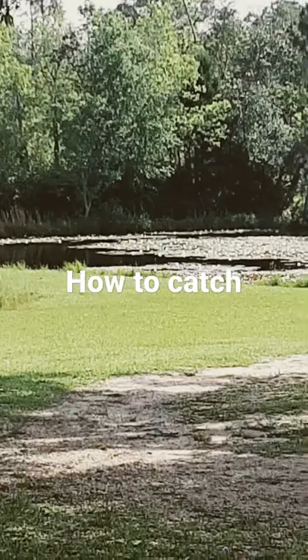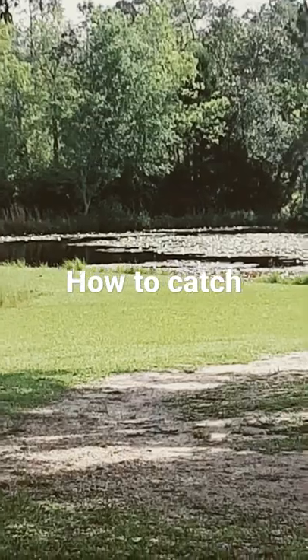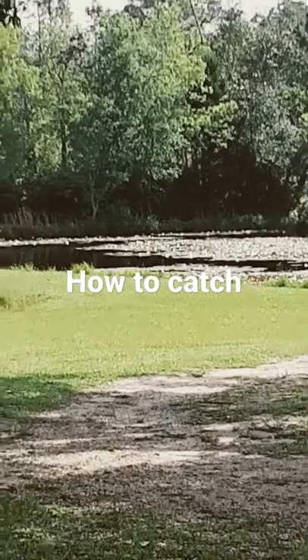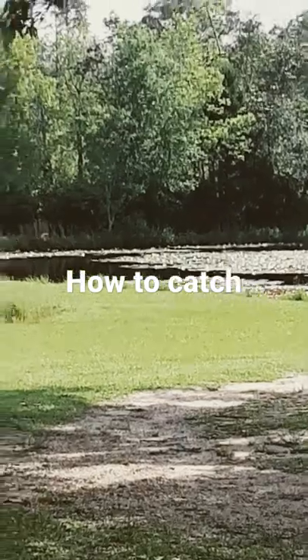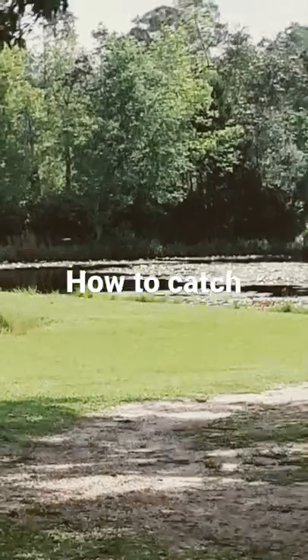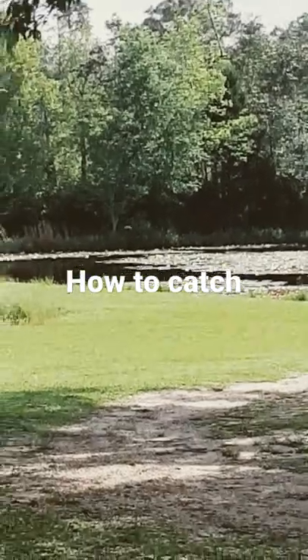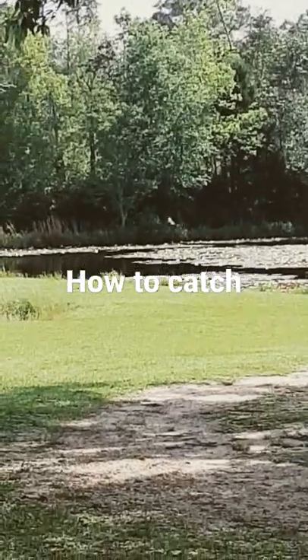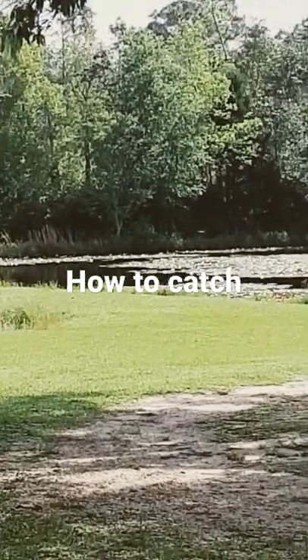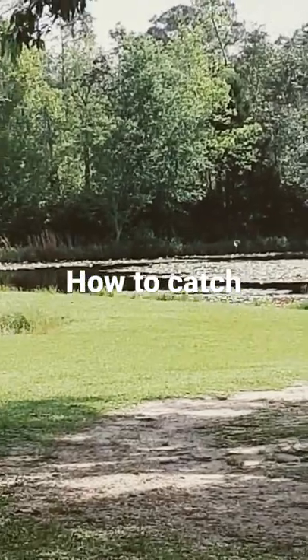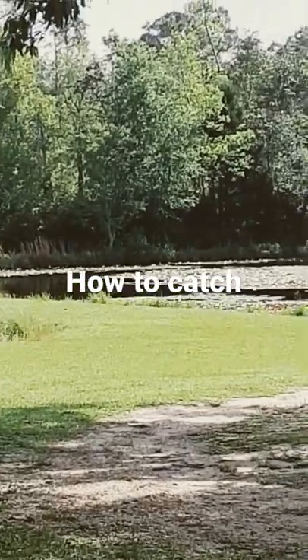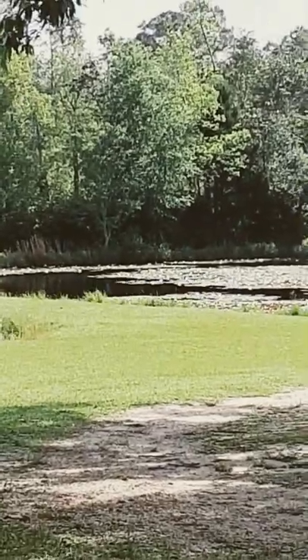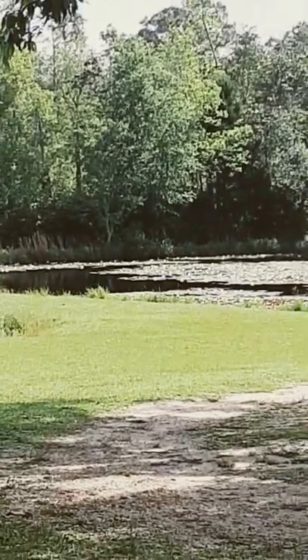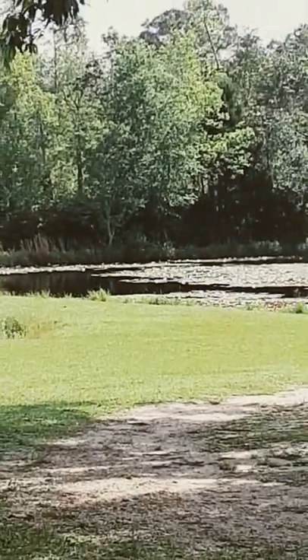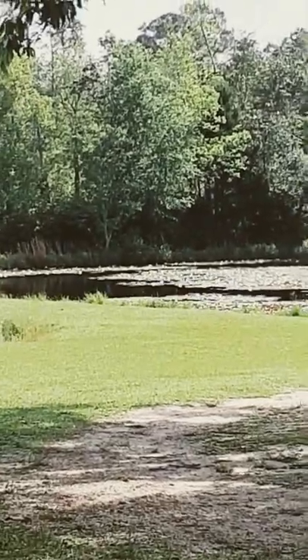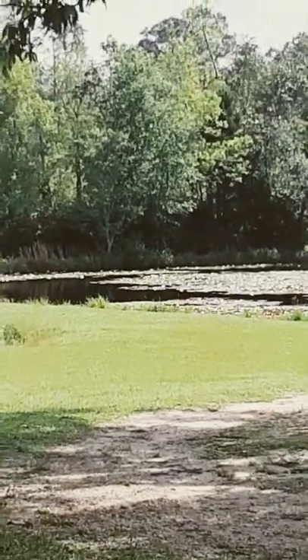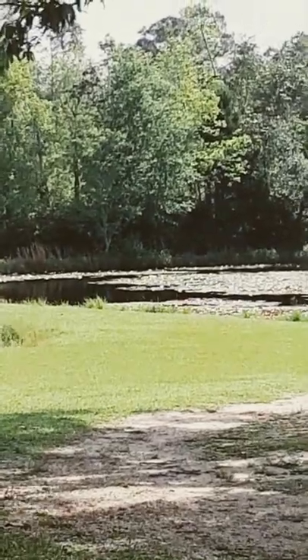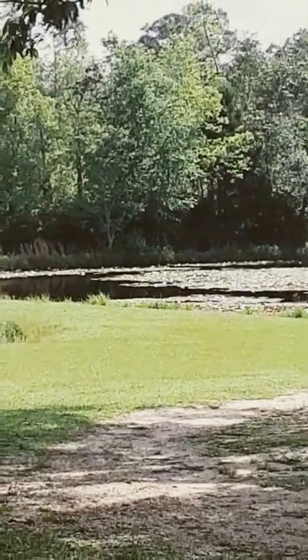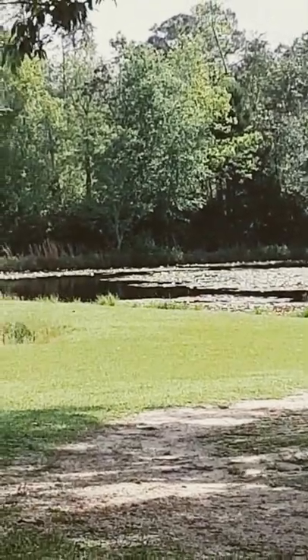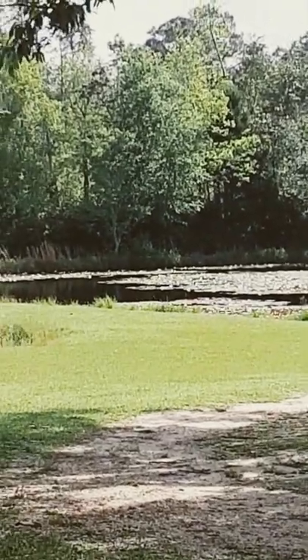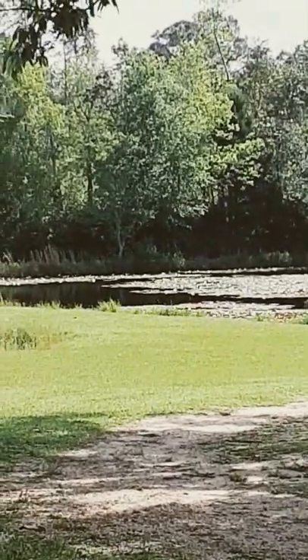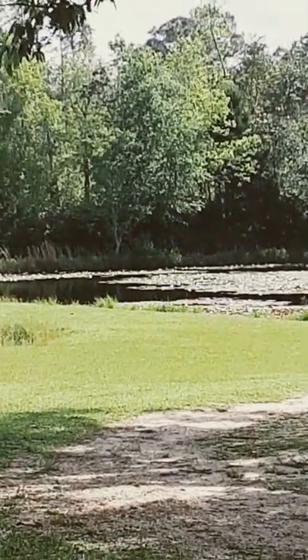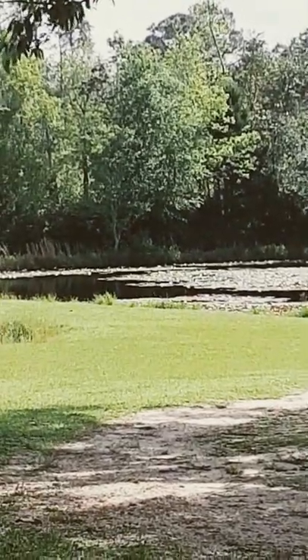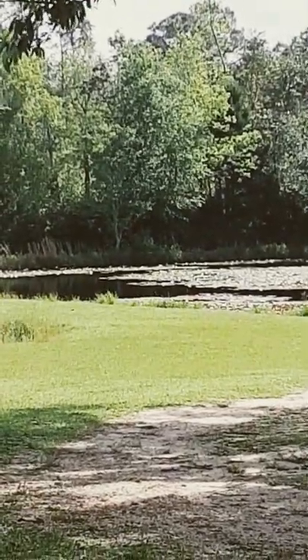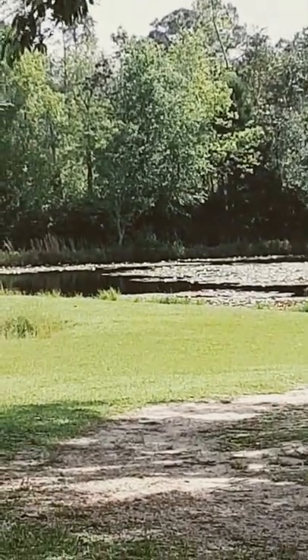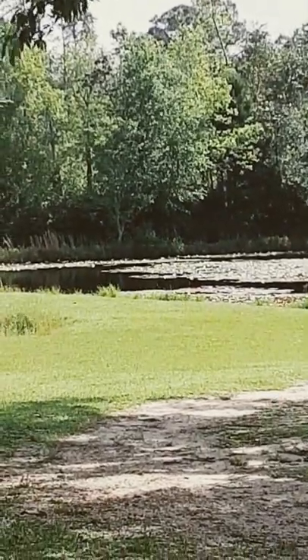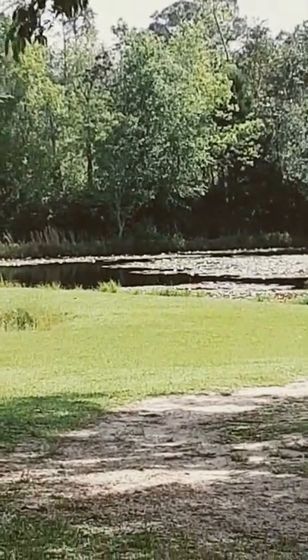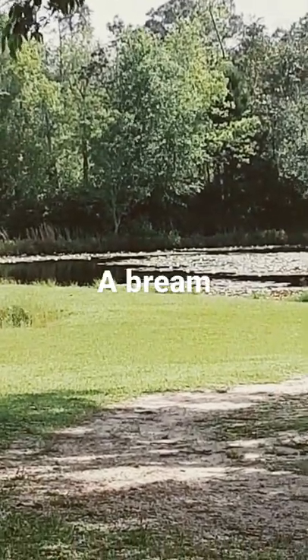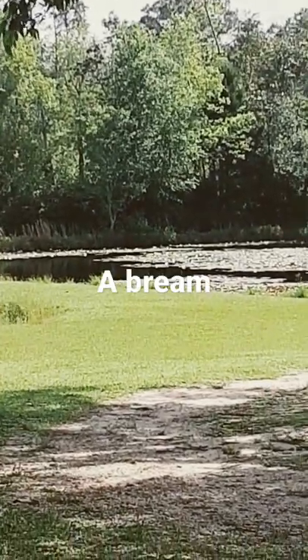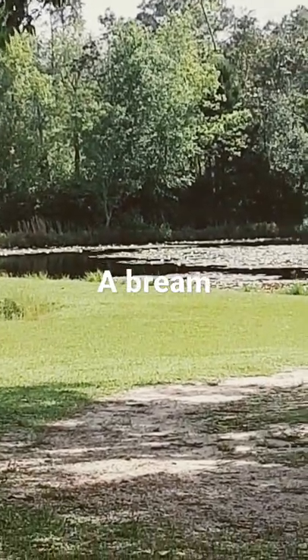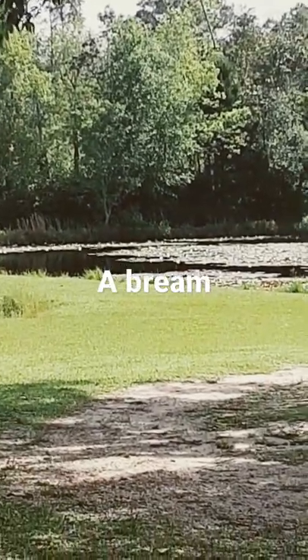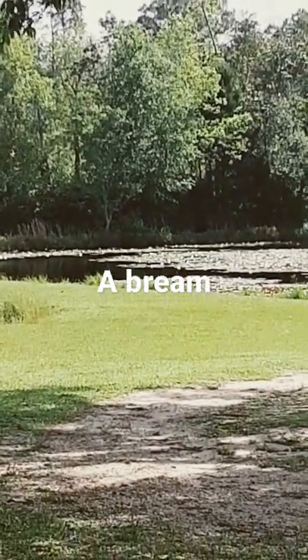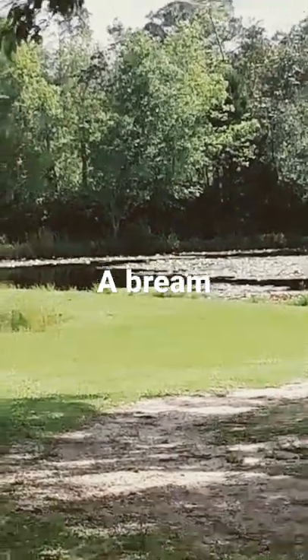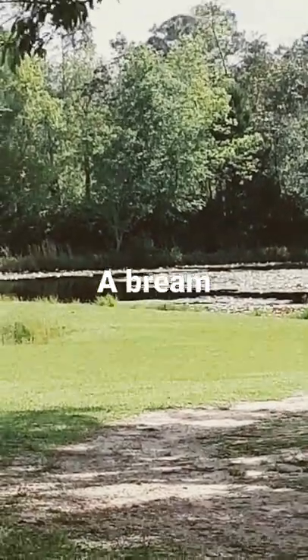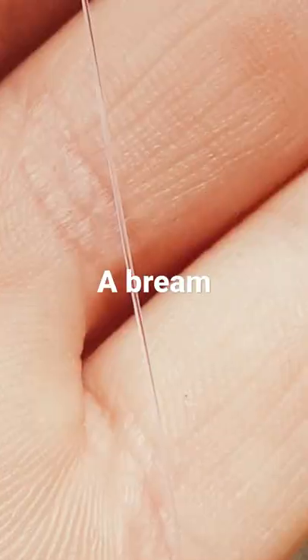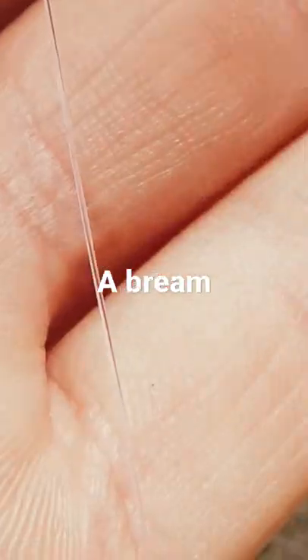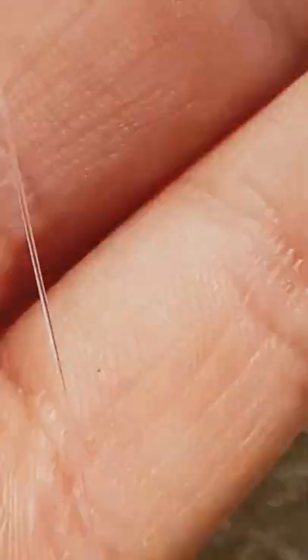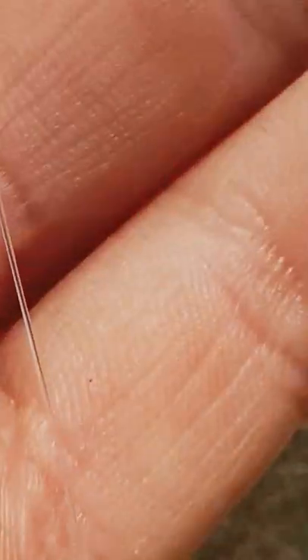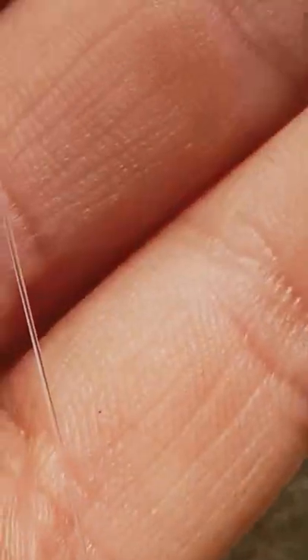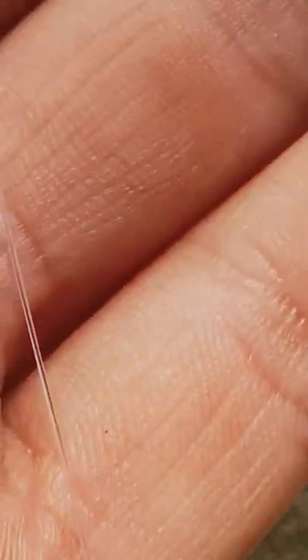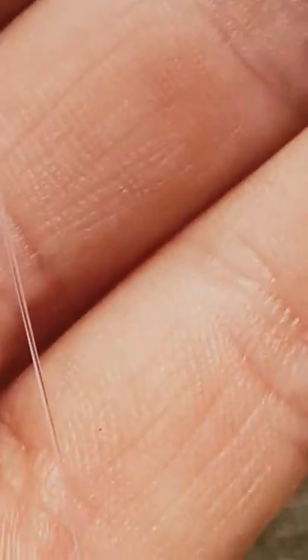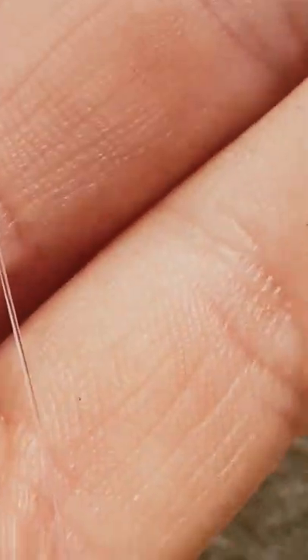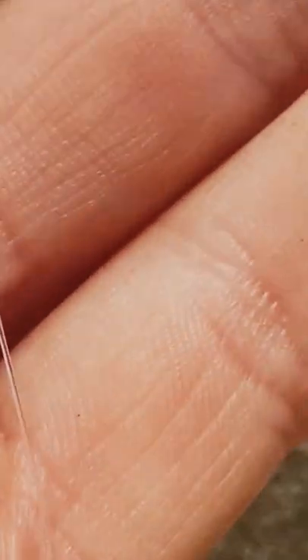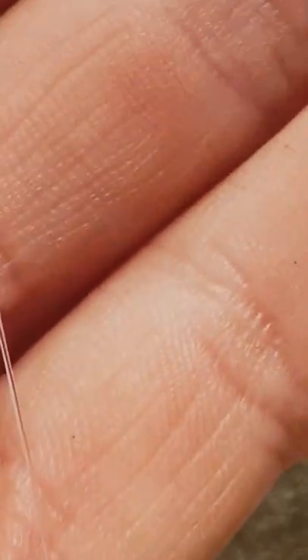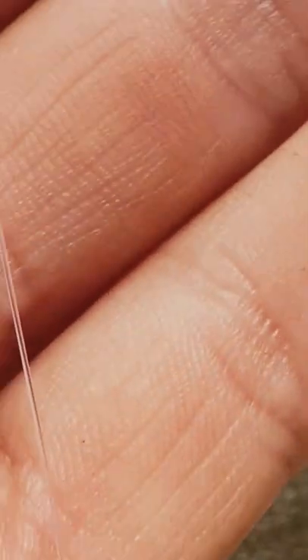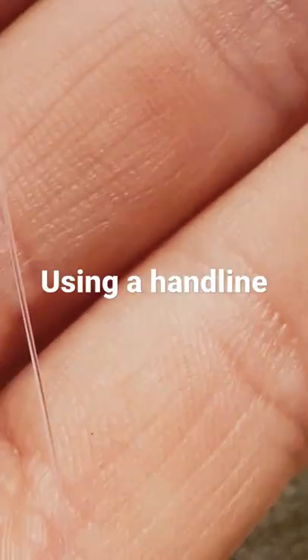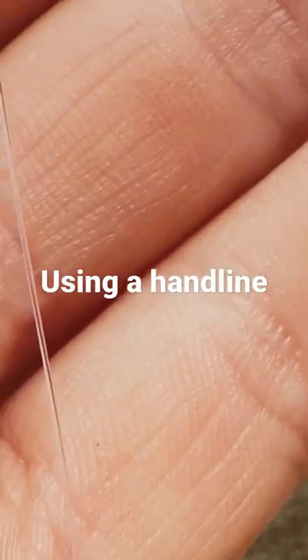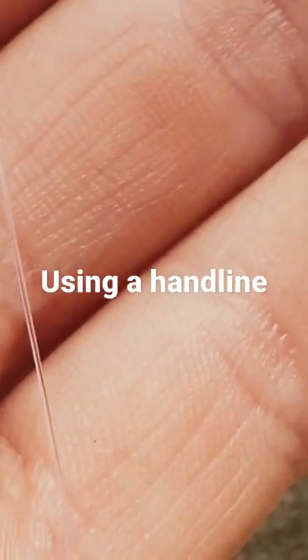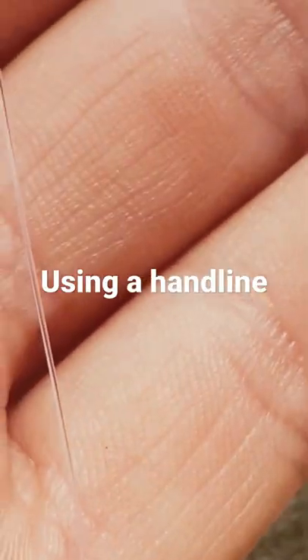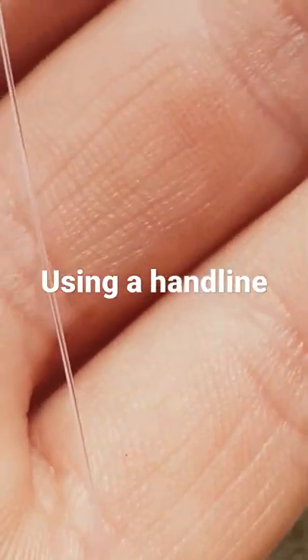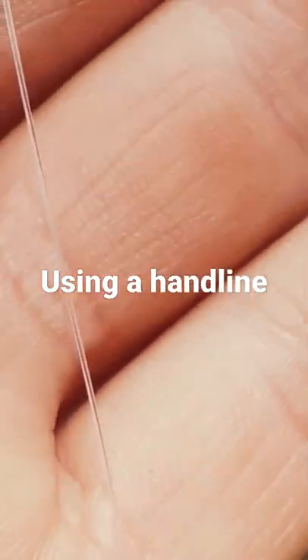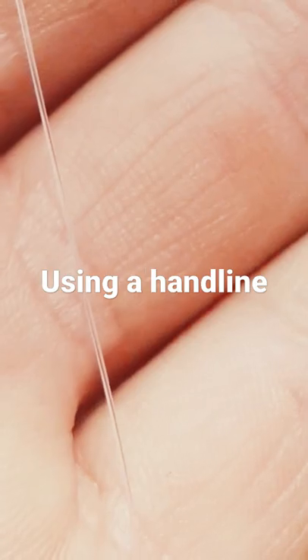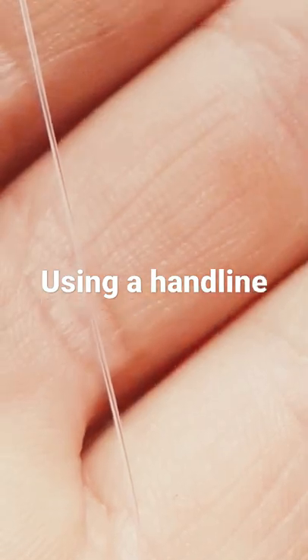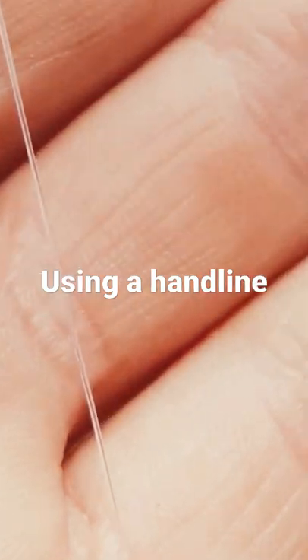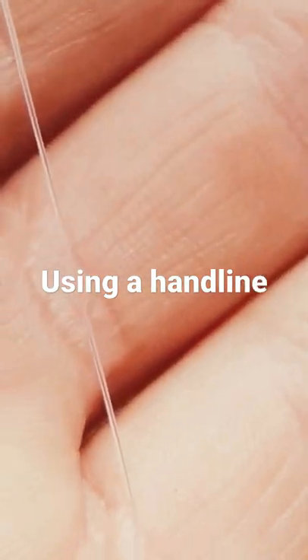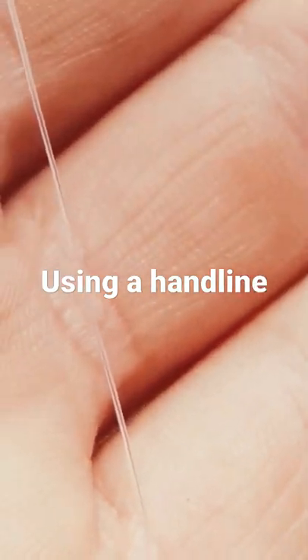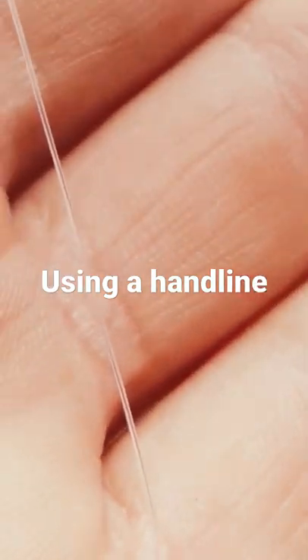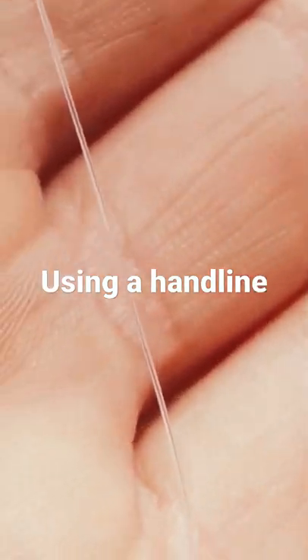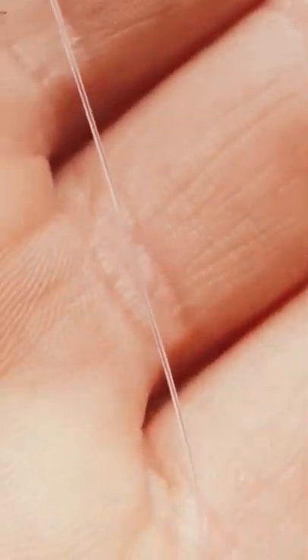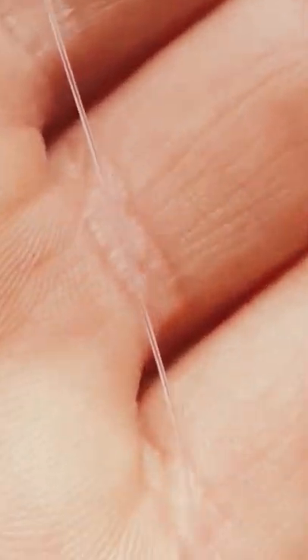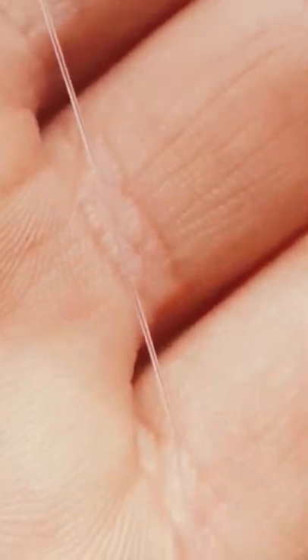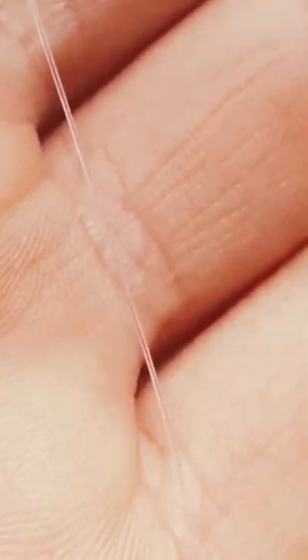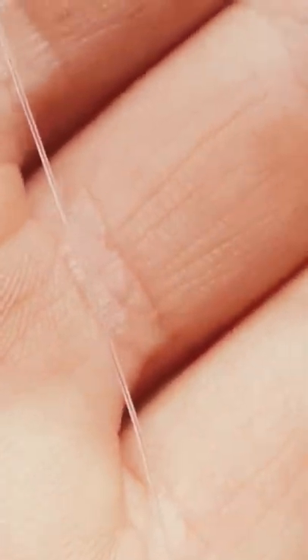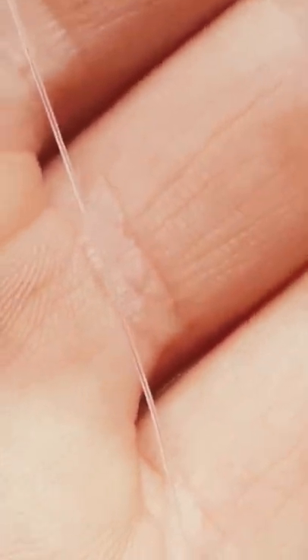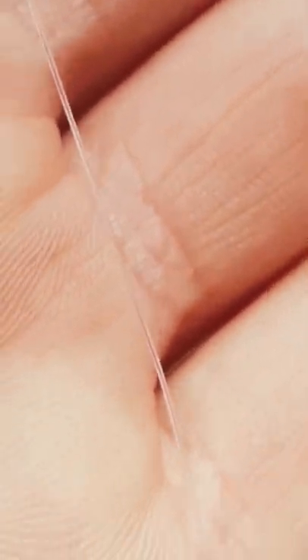Alright guys, this is how to catch a brim using a handline. Step 1, get yourself about 10 to 11 feet of line.